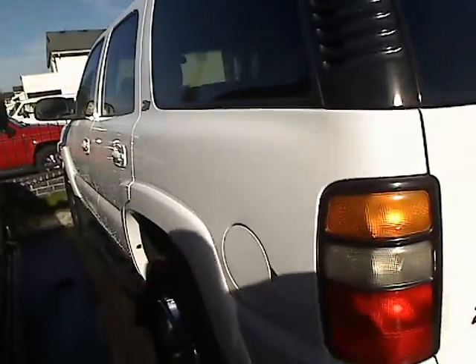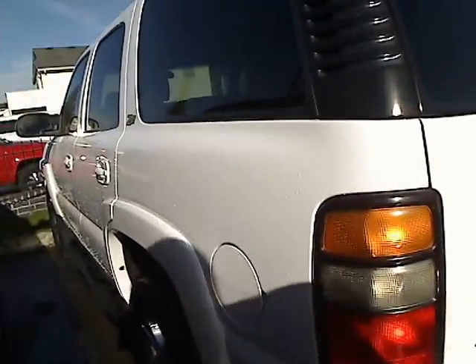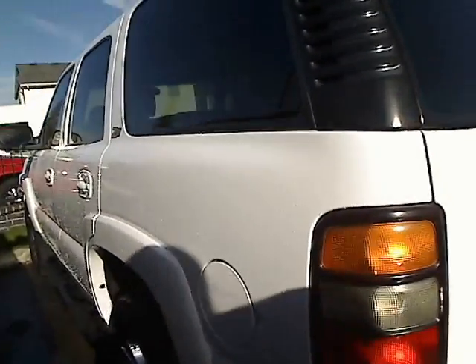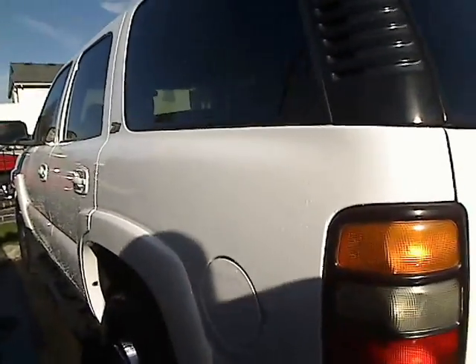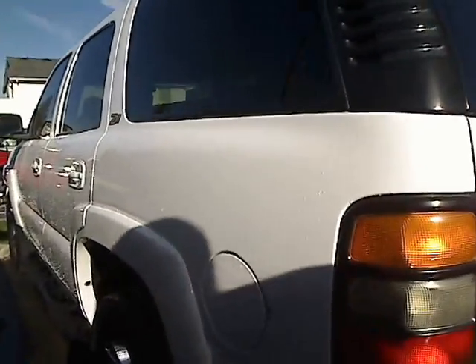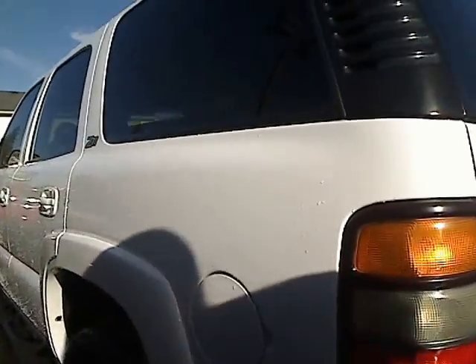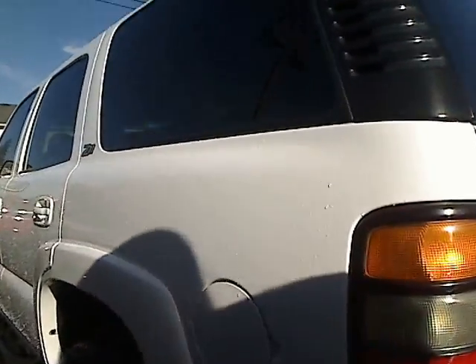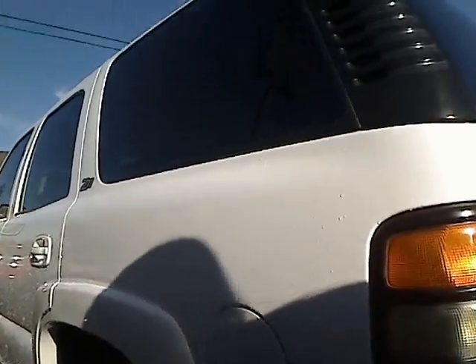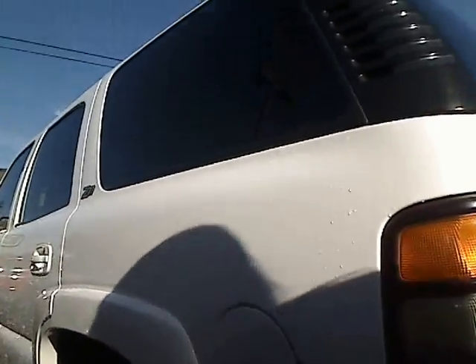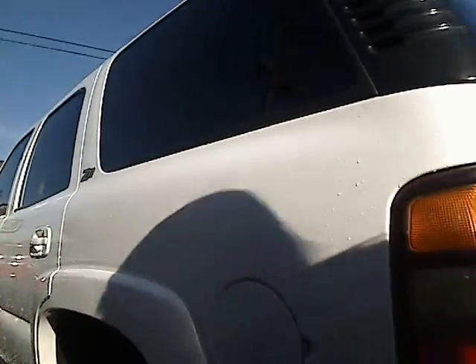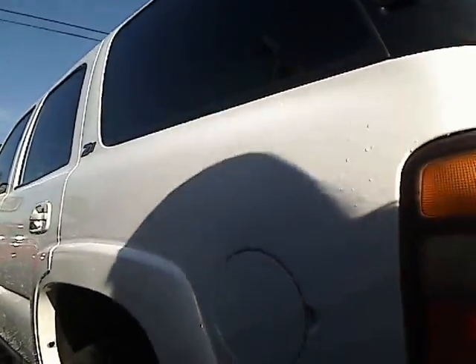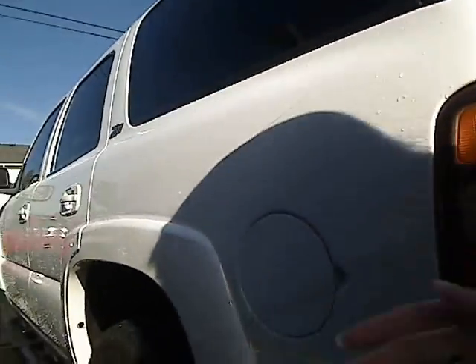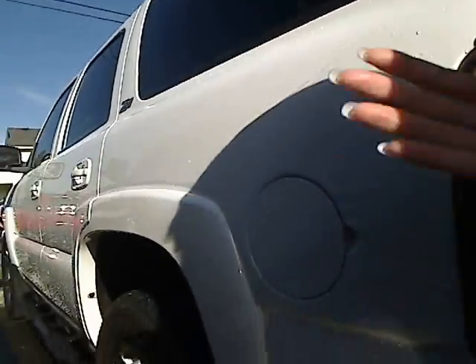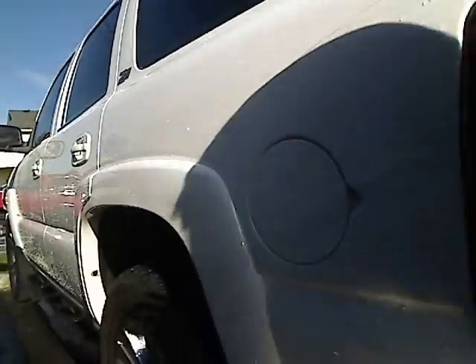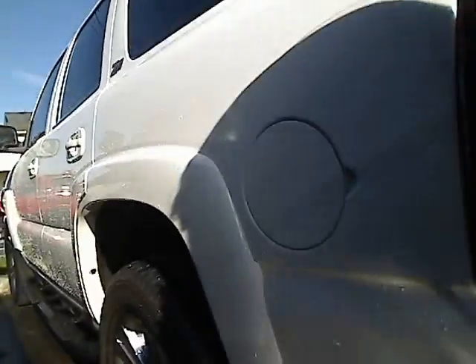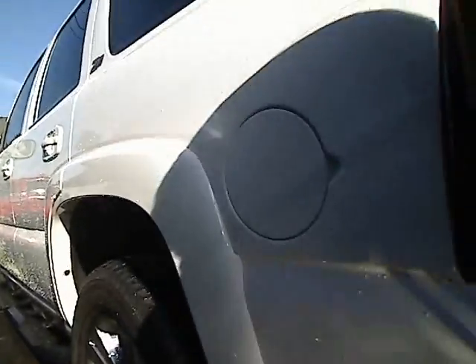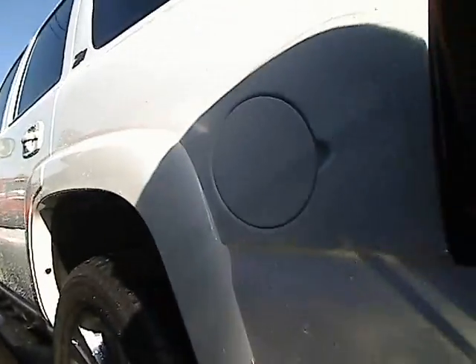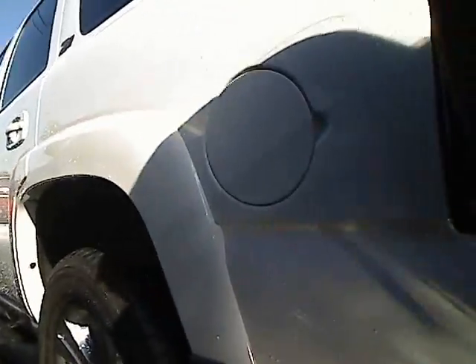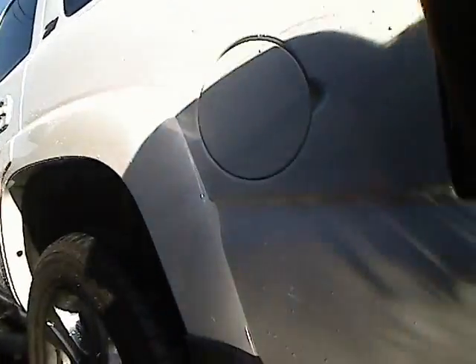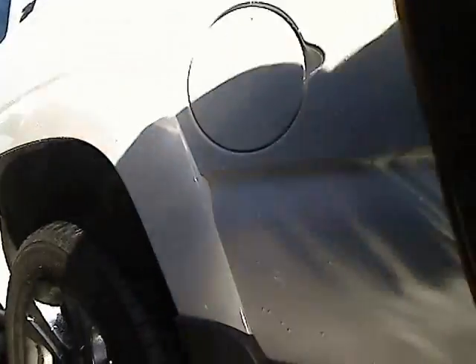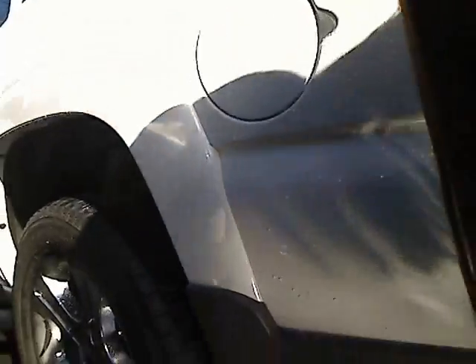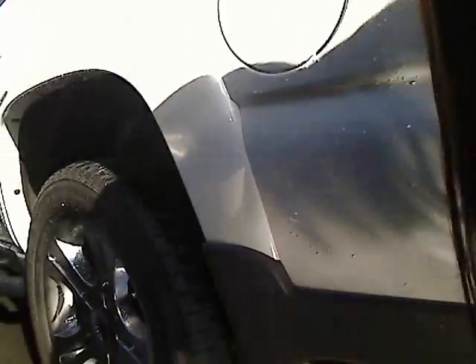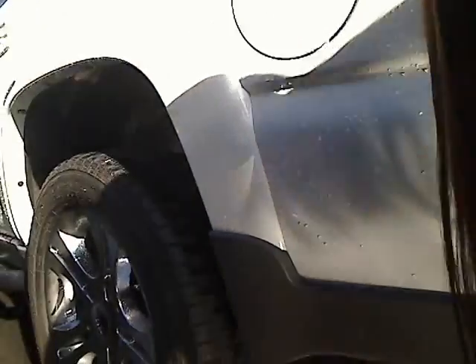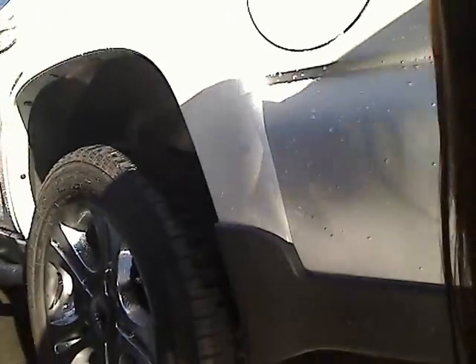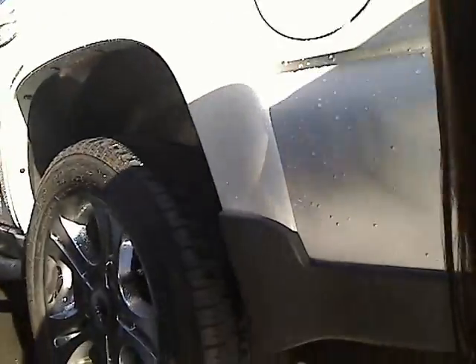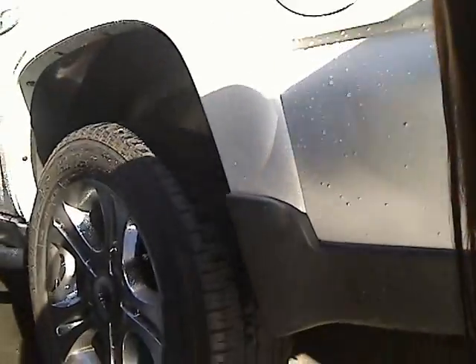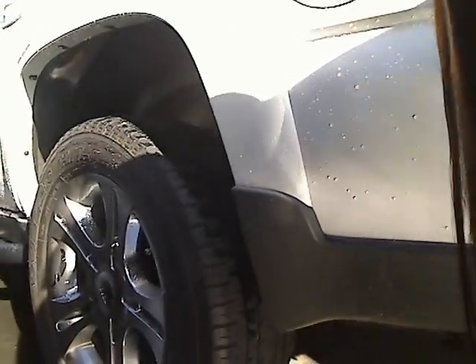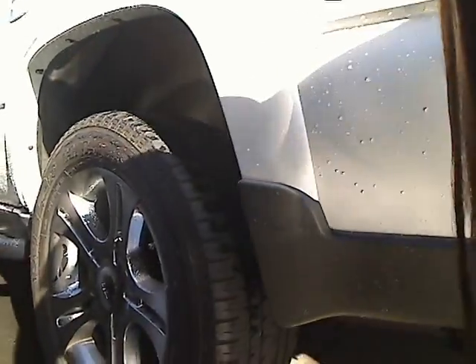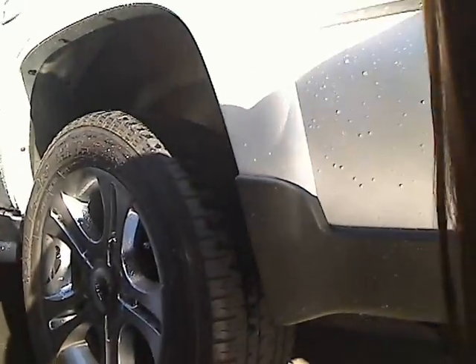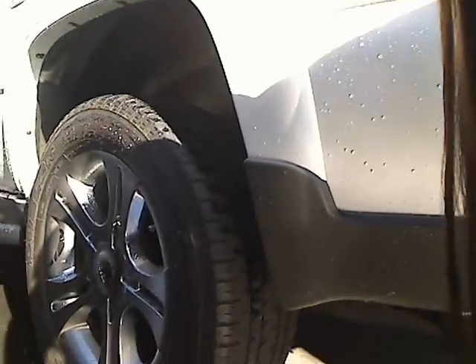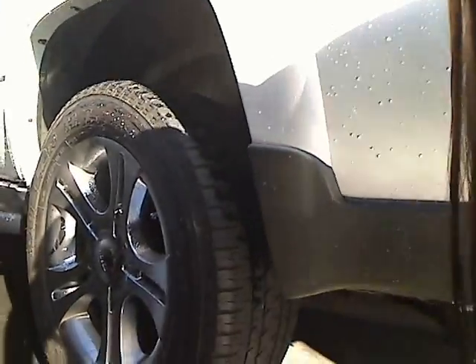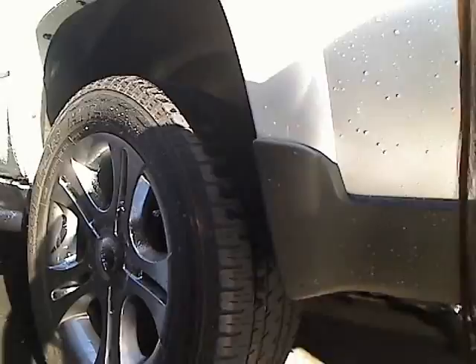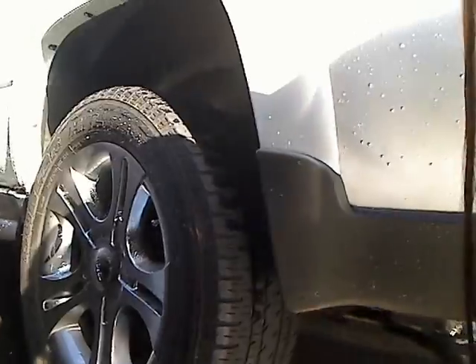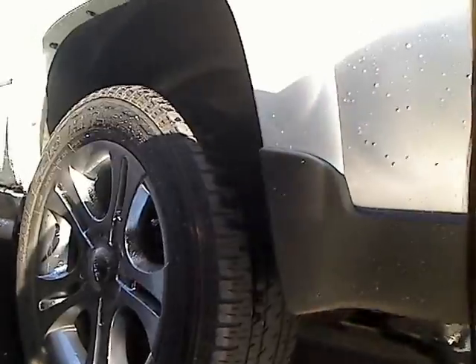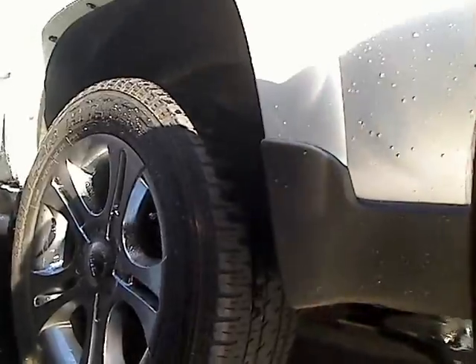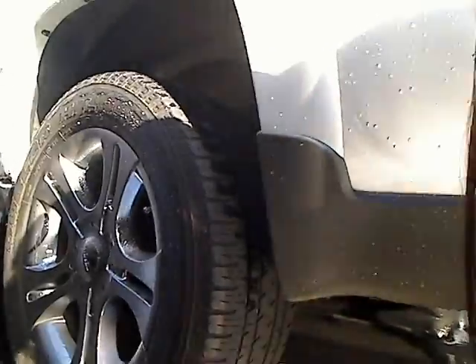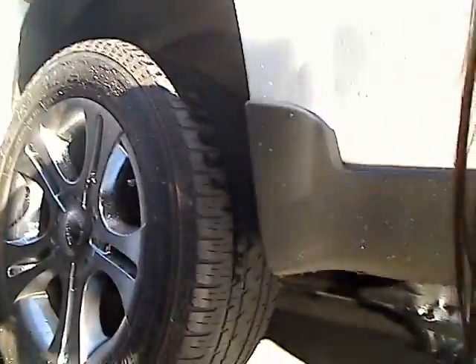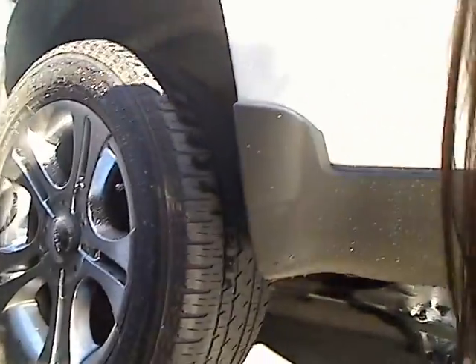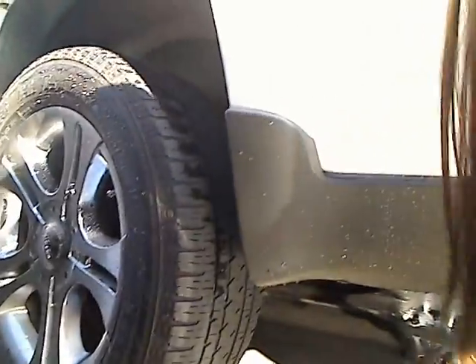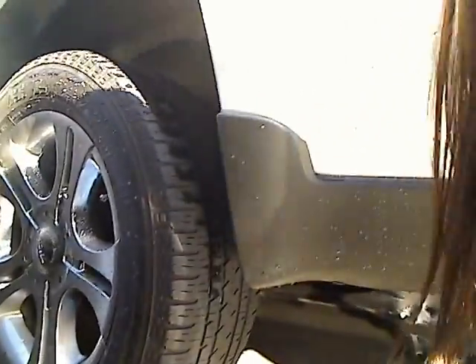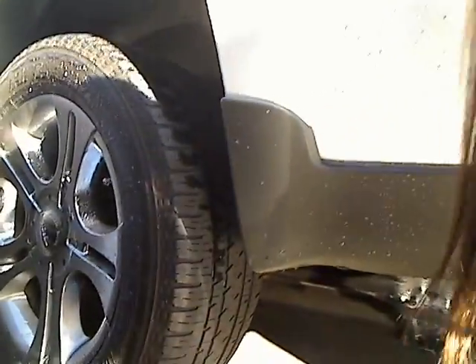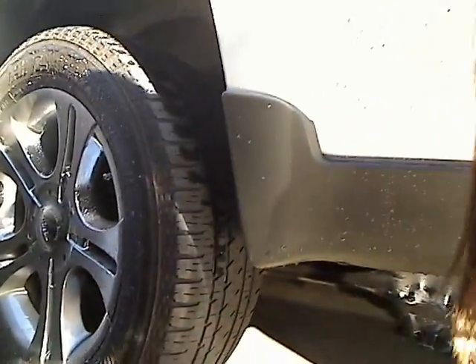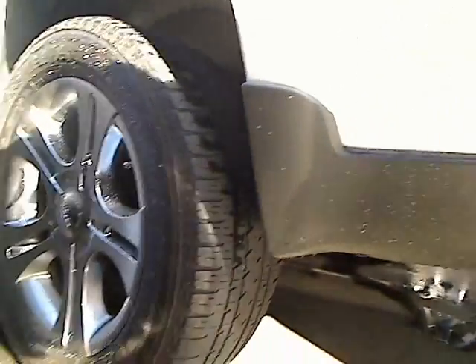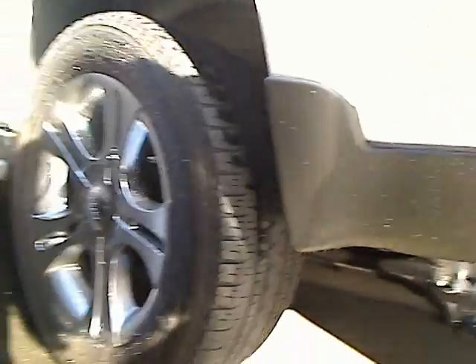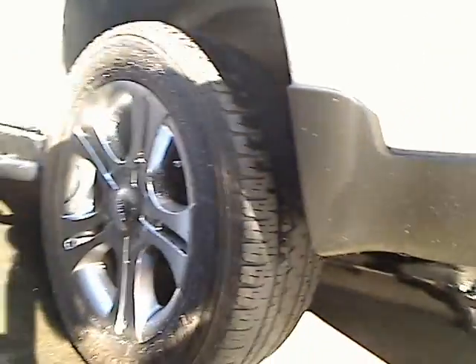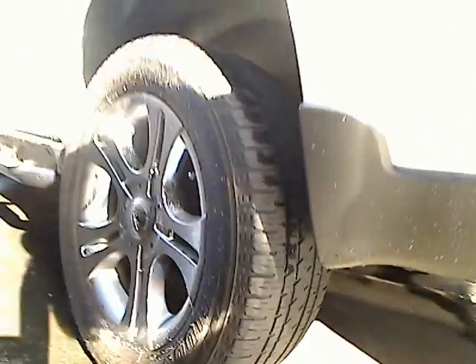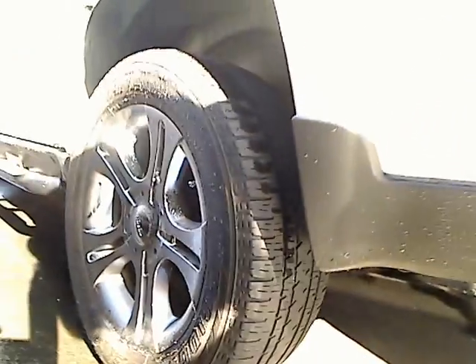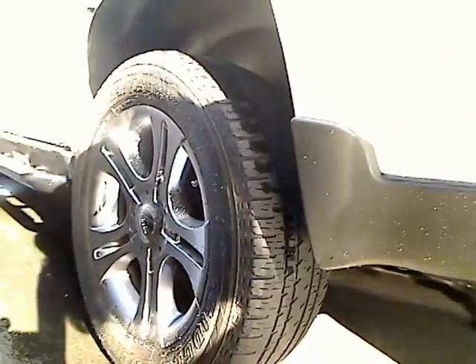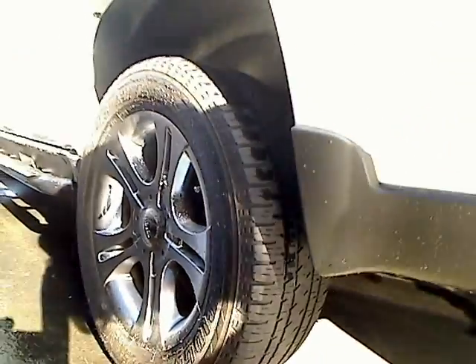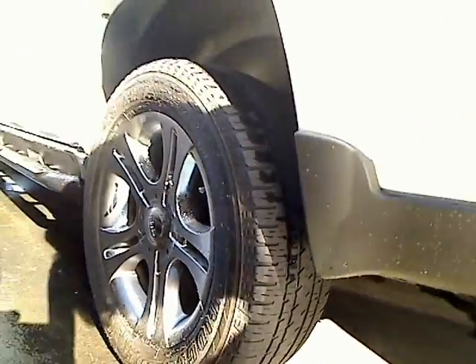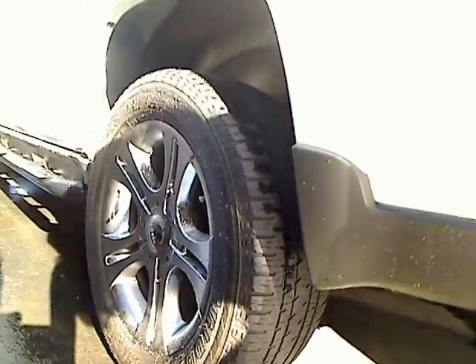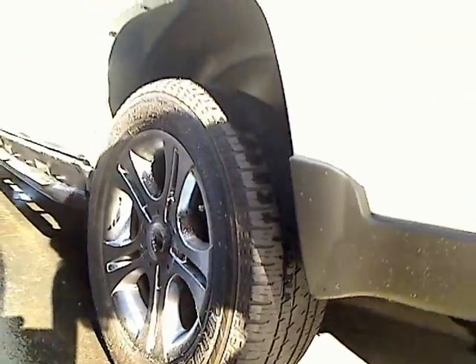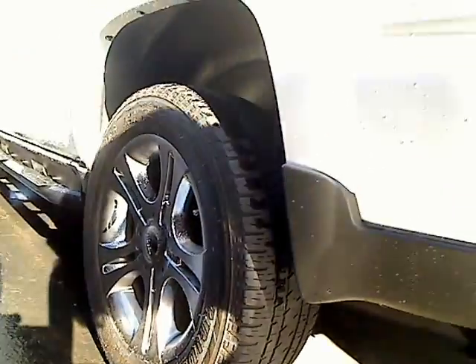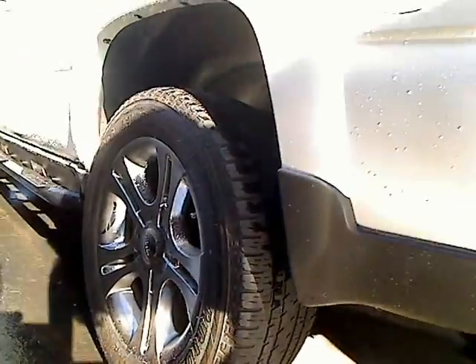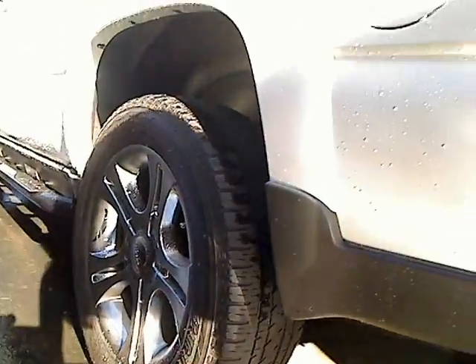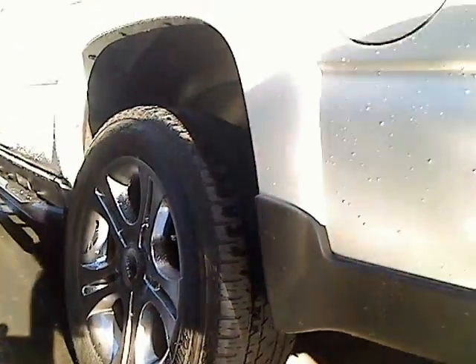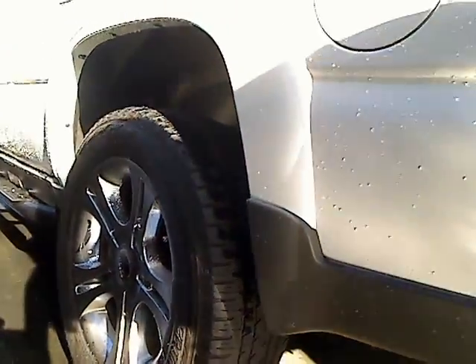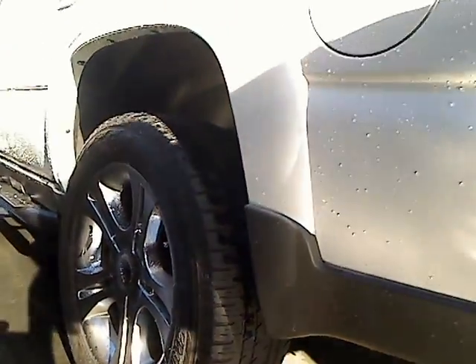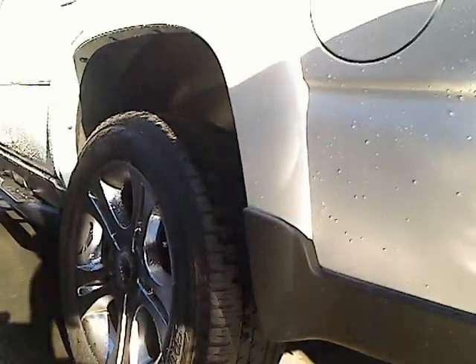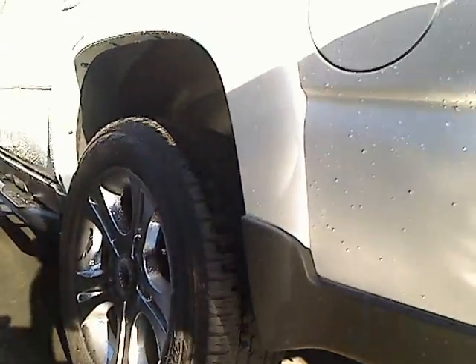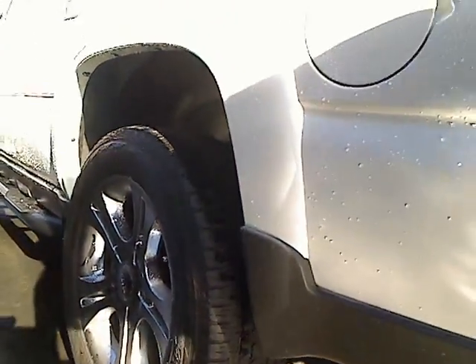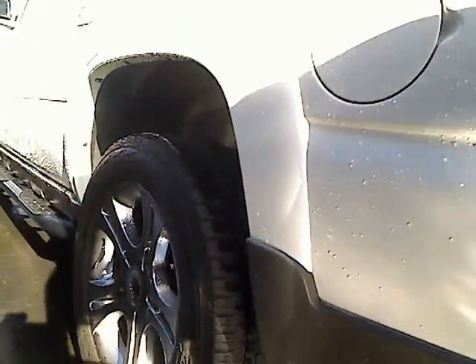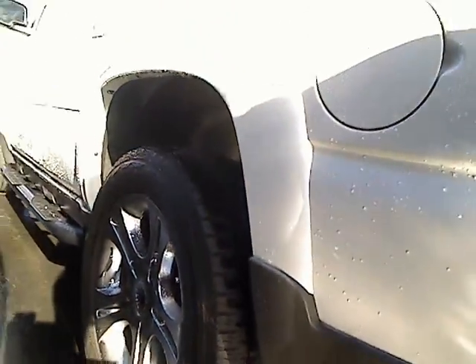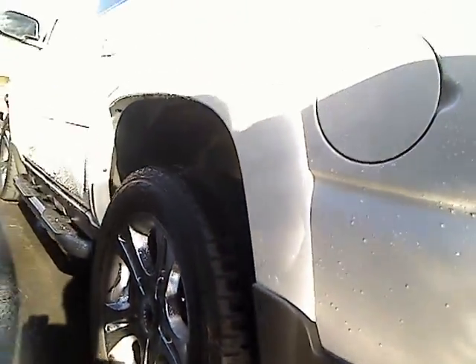Now, if you can look here, I'd like to show you the rims and tires. Great condition, looks like this one has a bit of a lift on it as well.